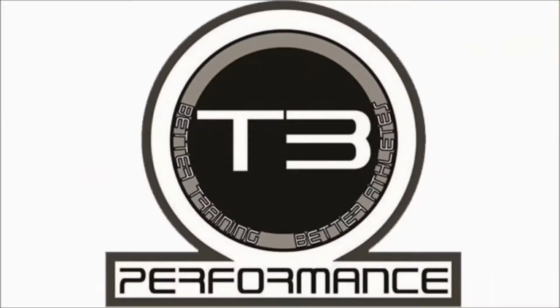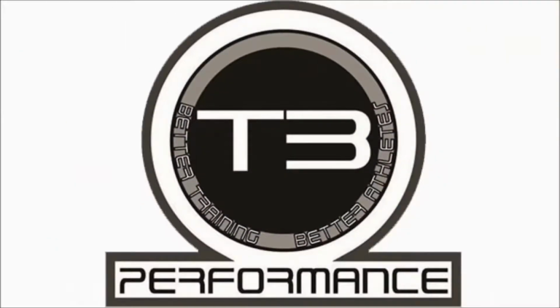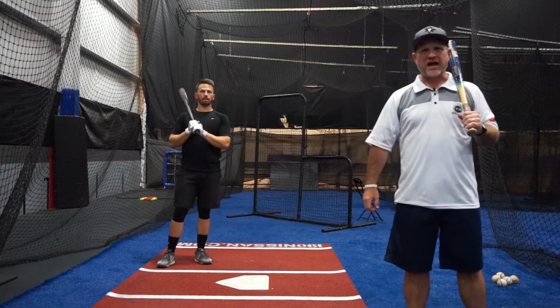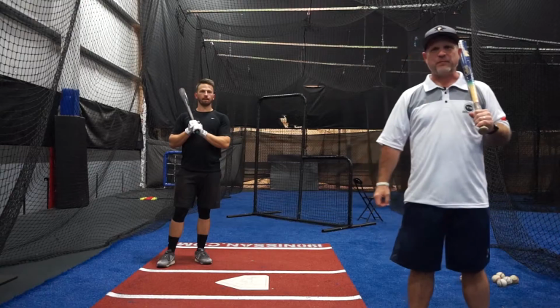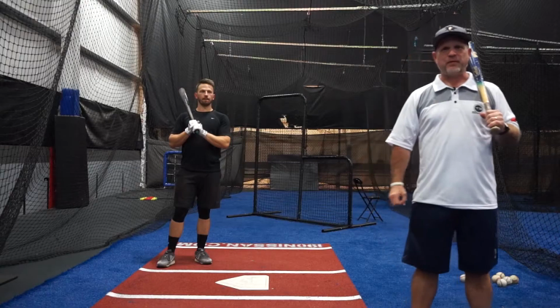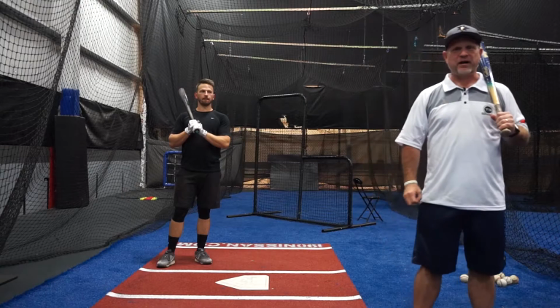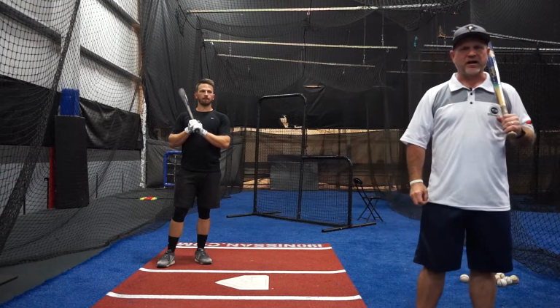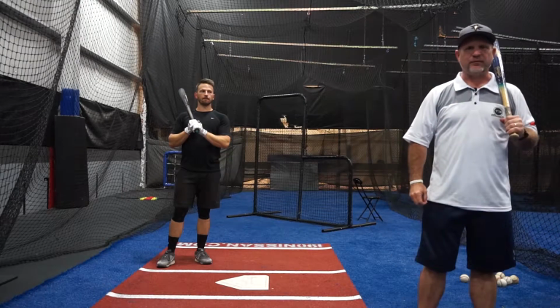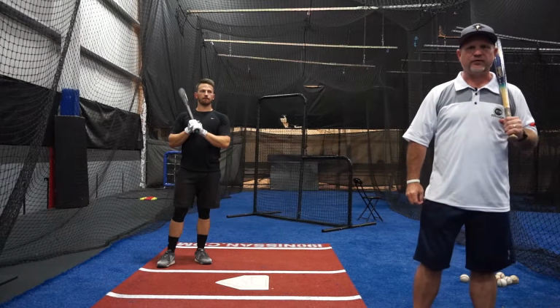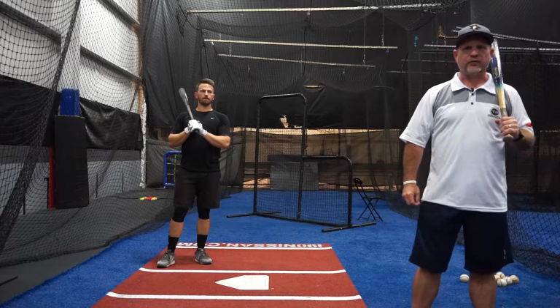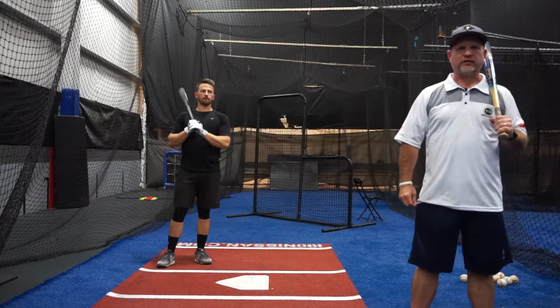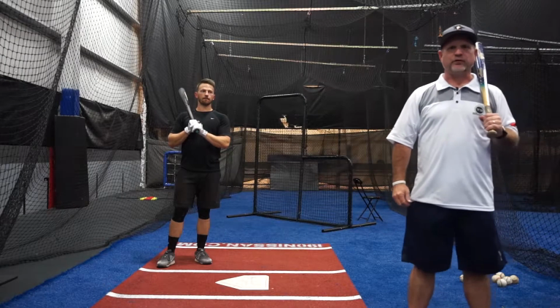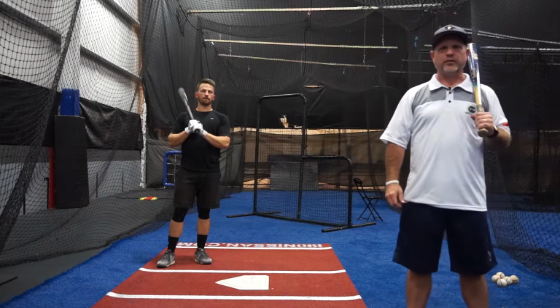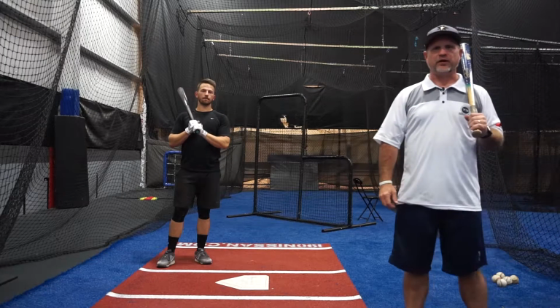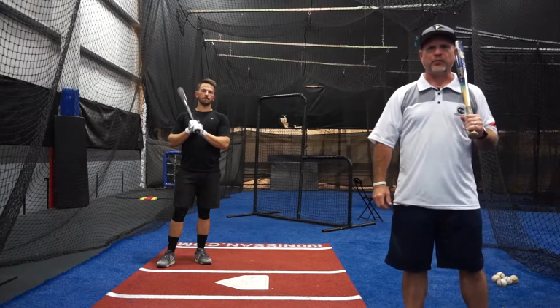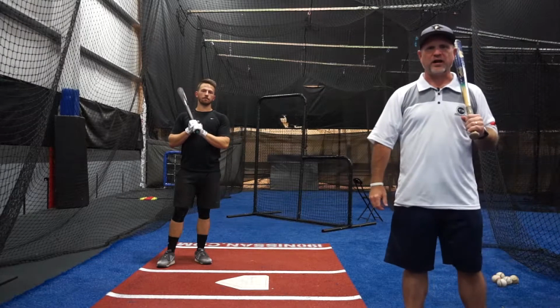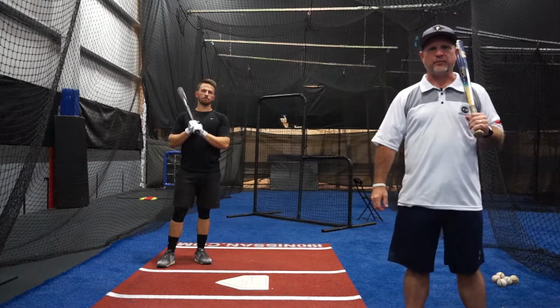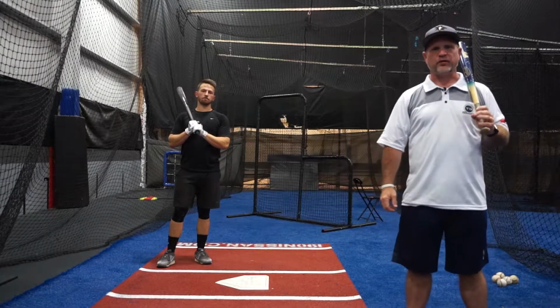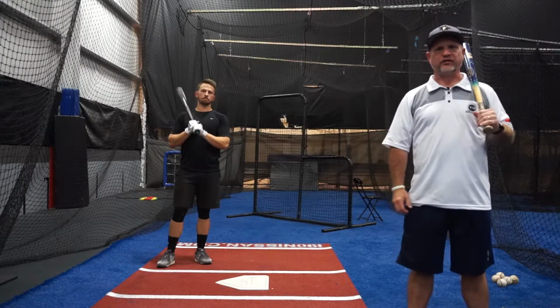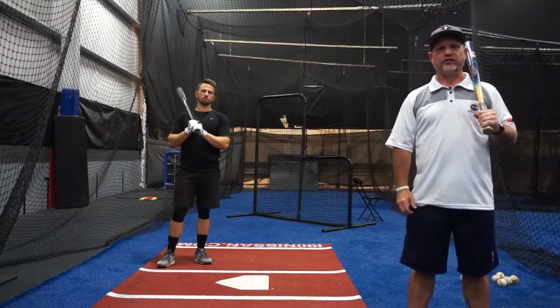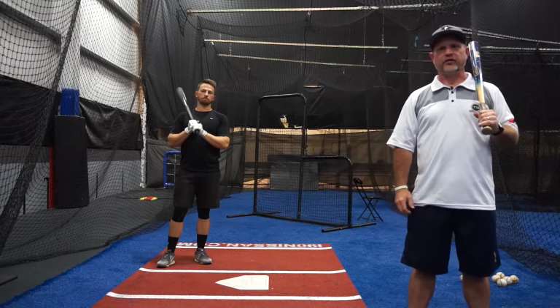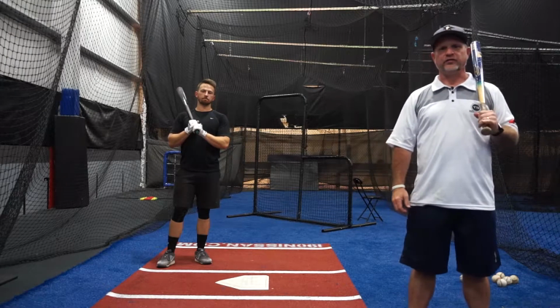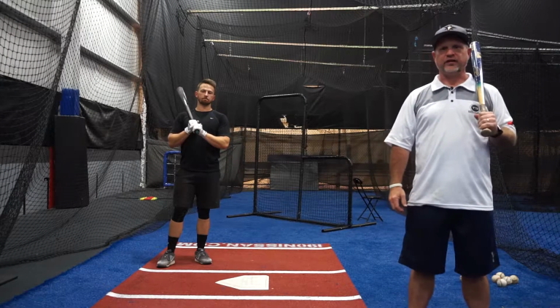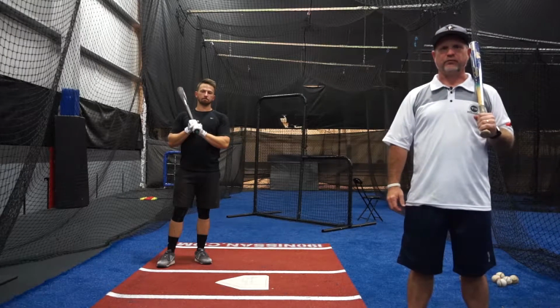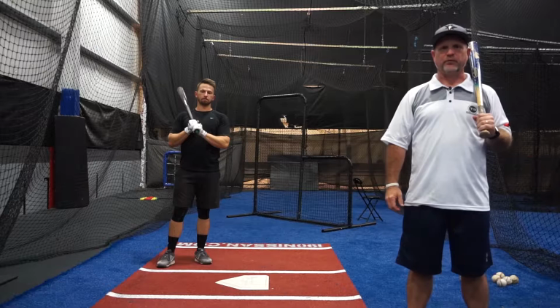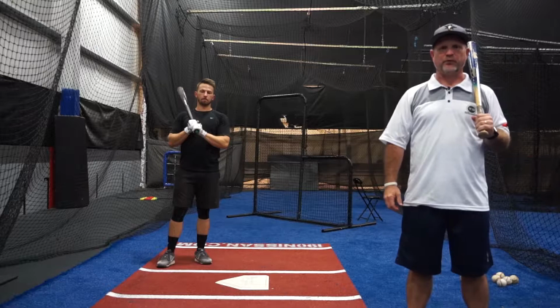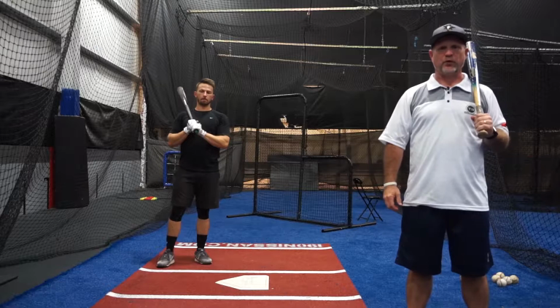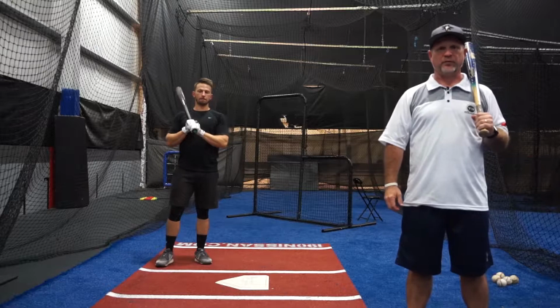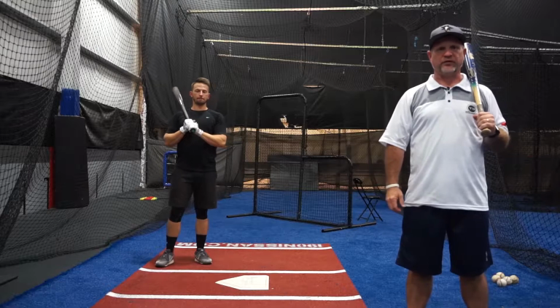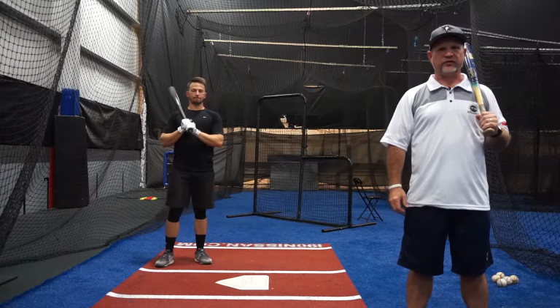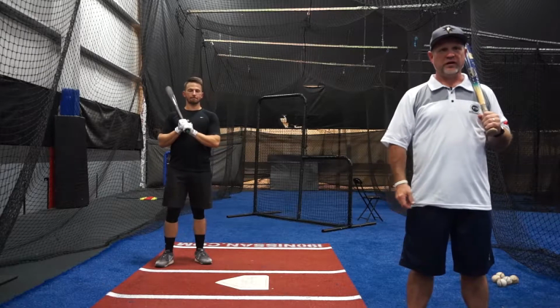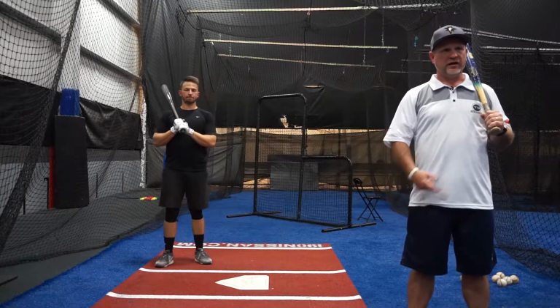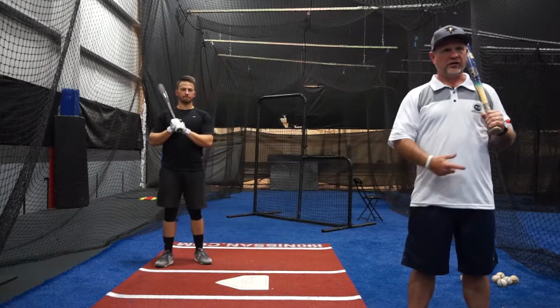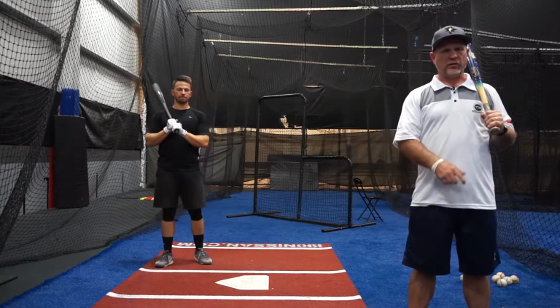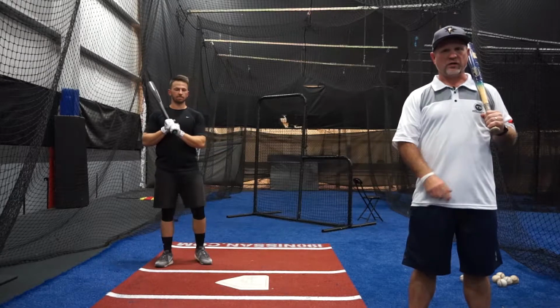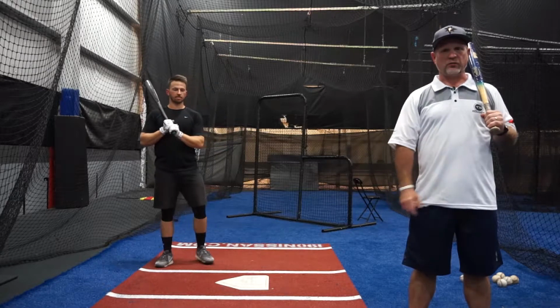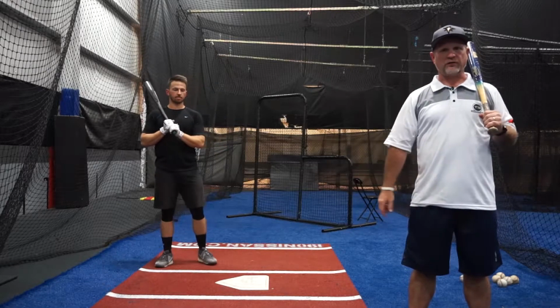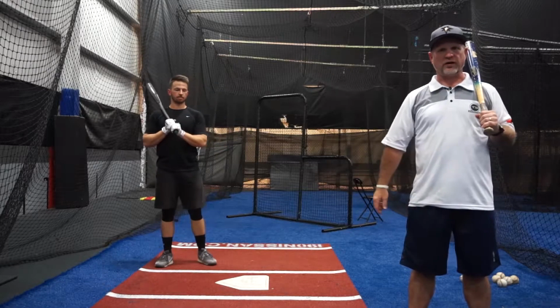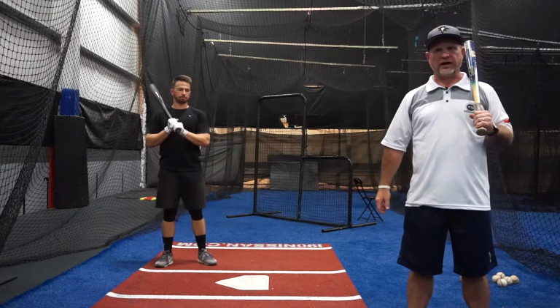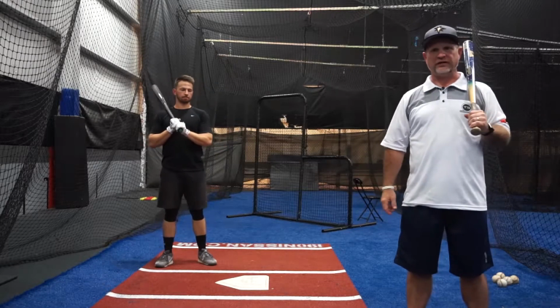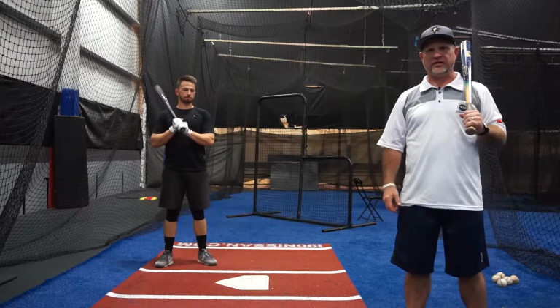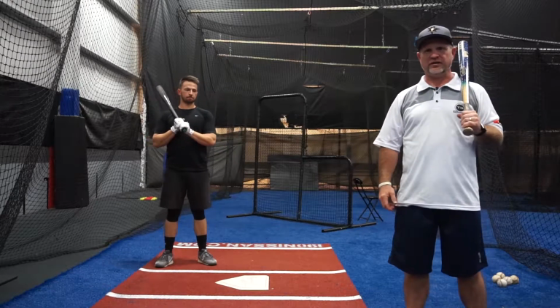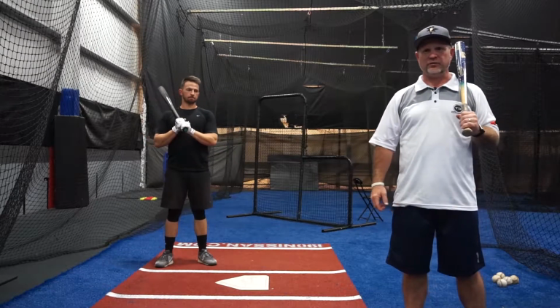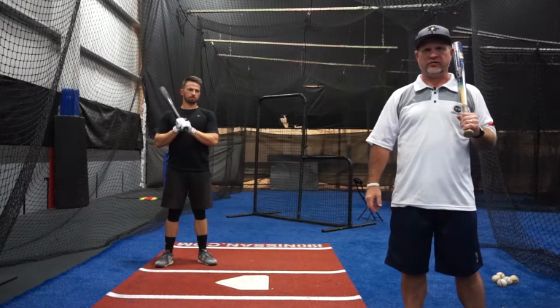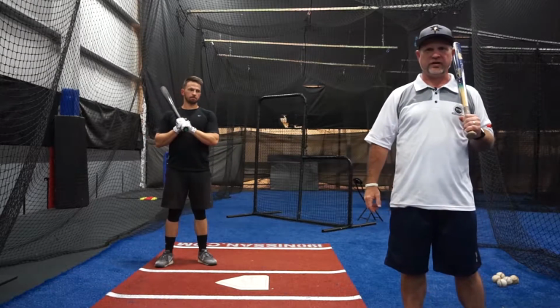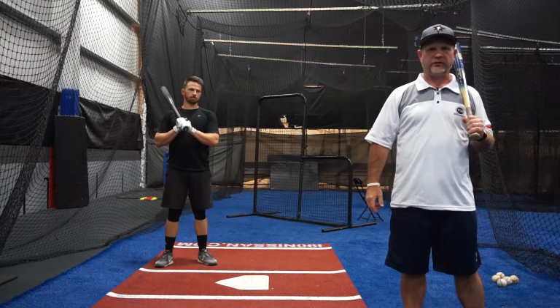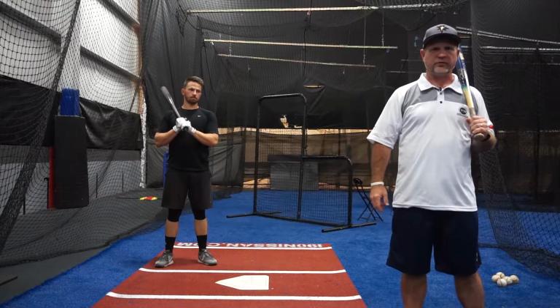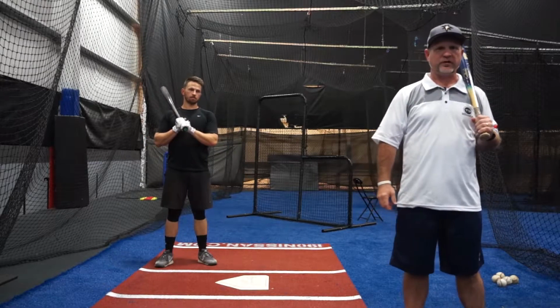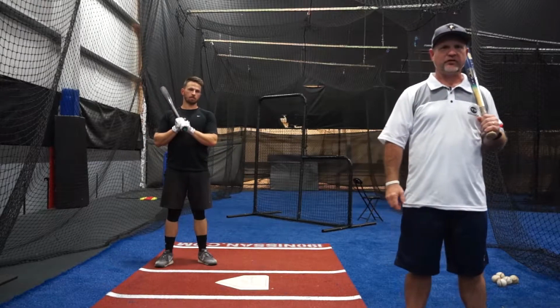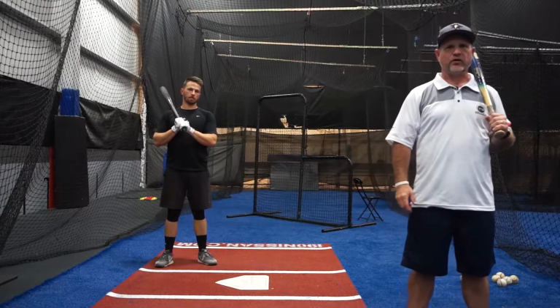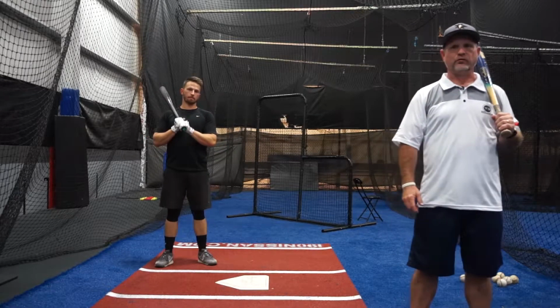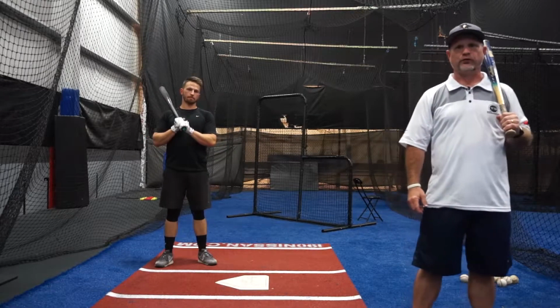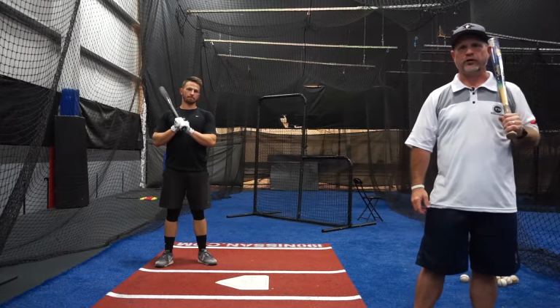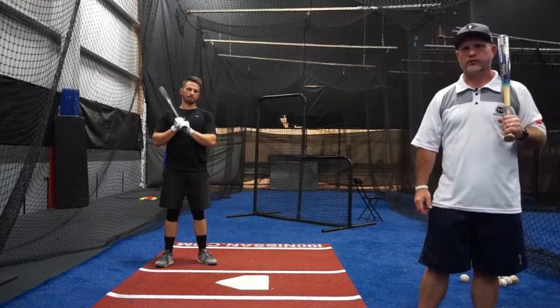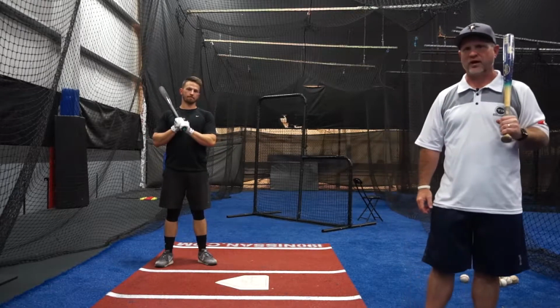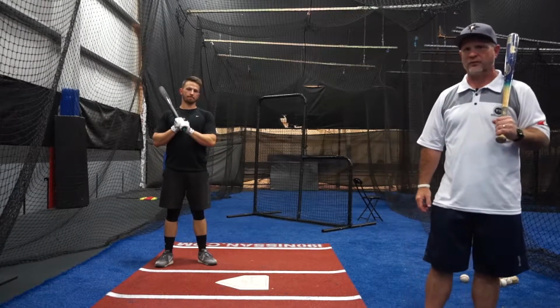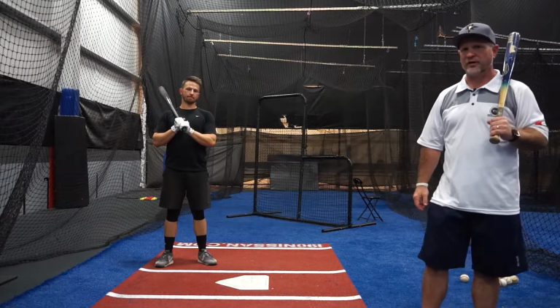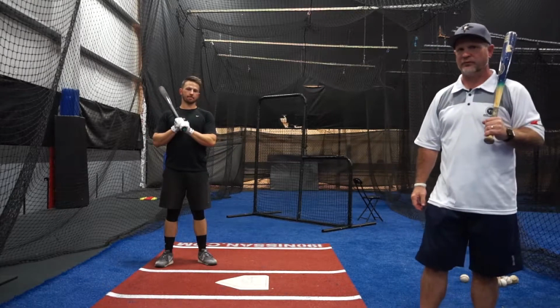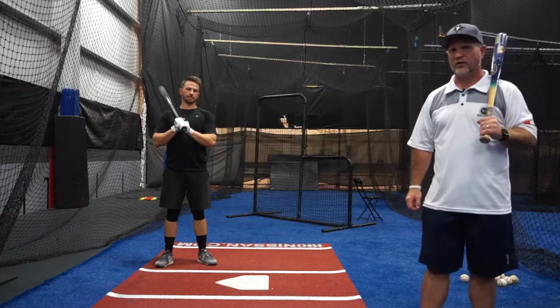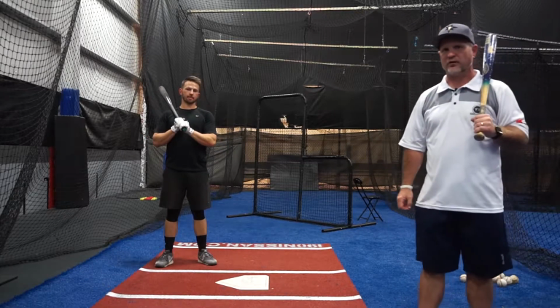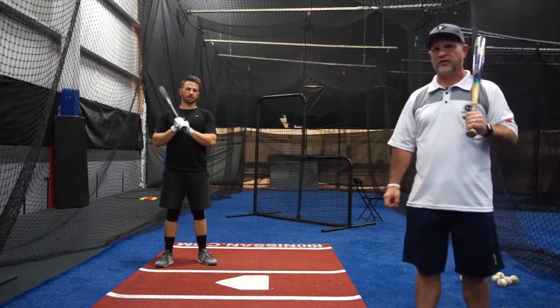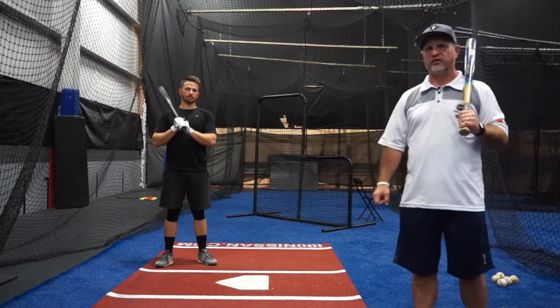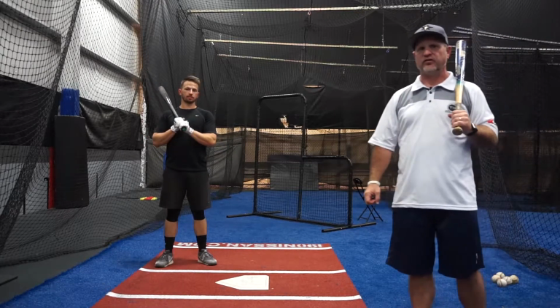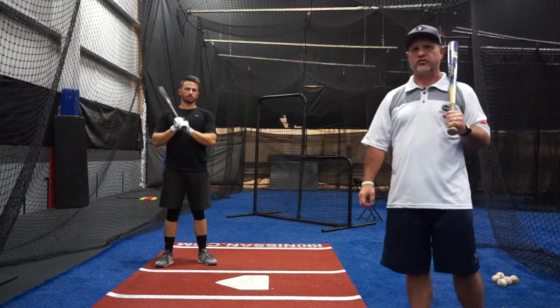Hi, I'm Bob Beck. I'm the Director of Baseball Operations here at T3 Performance, as well as one of our 18U T3 race coaches for our travel baseball organization.